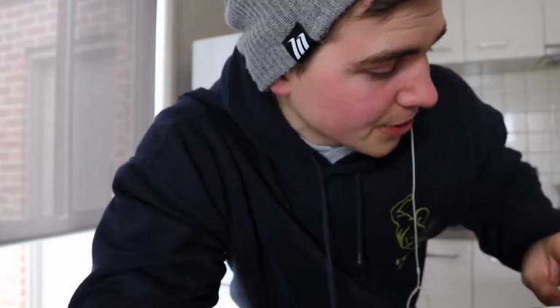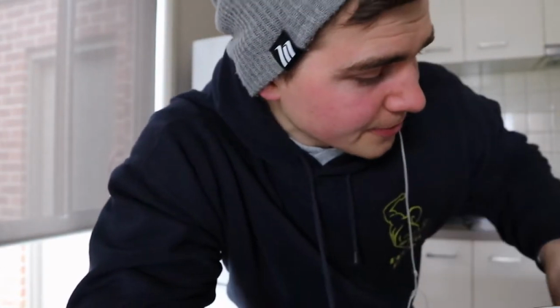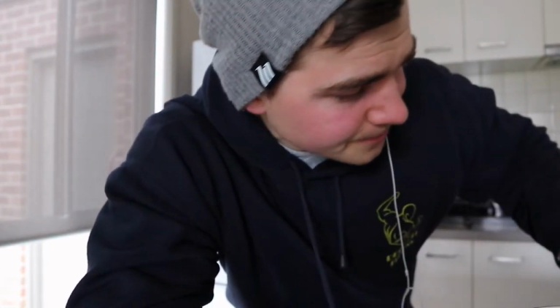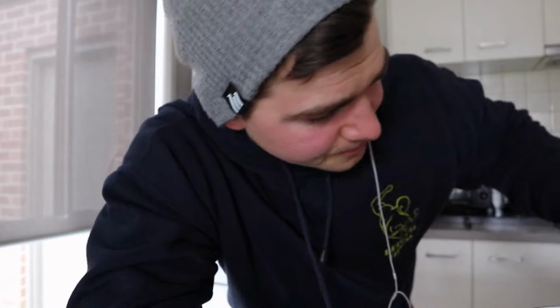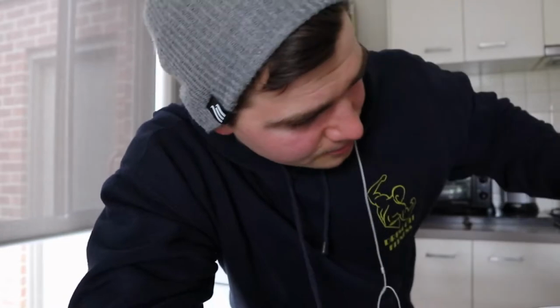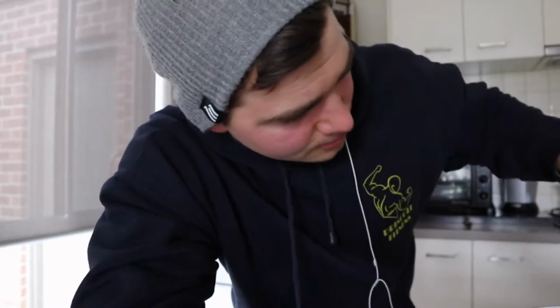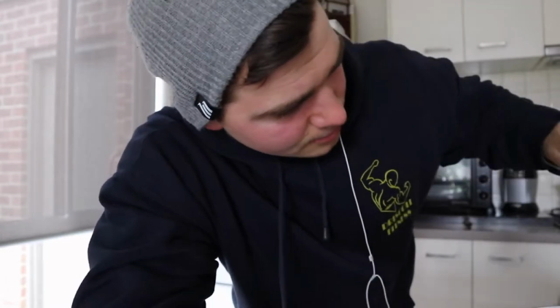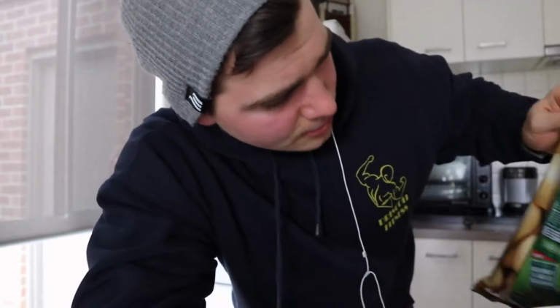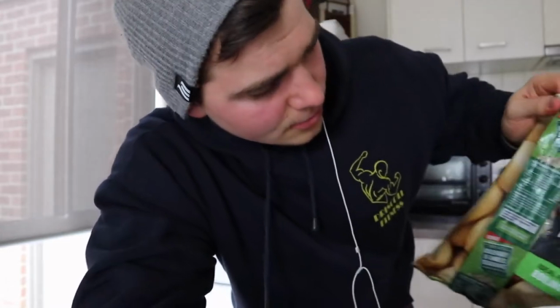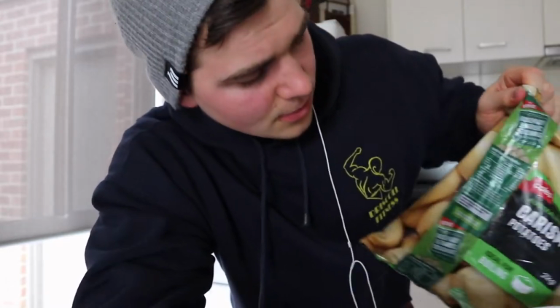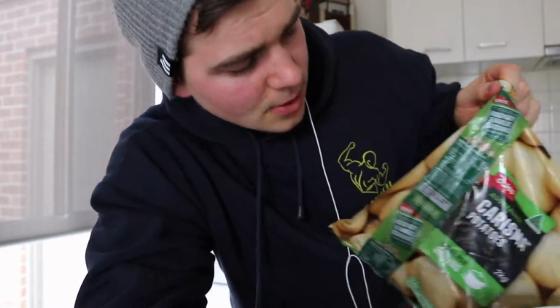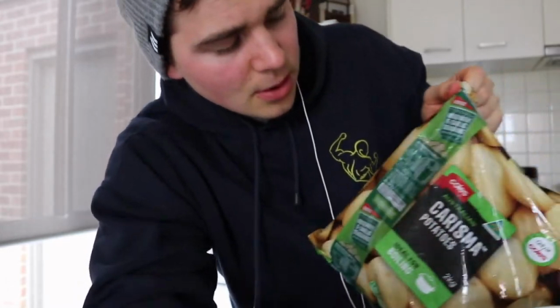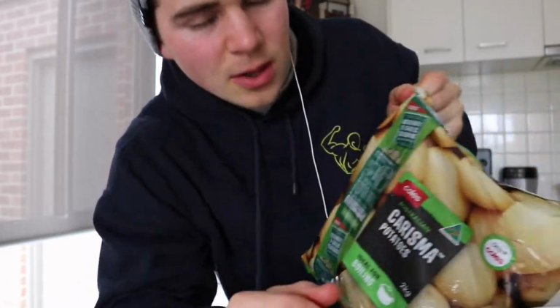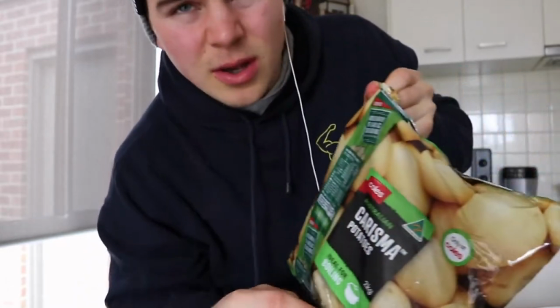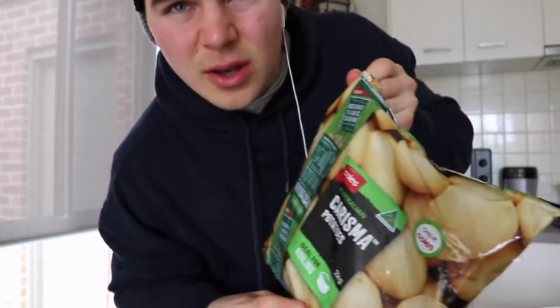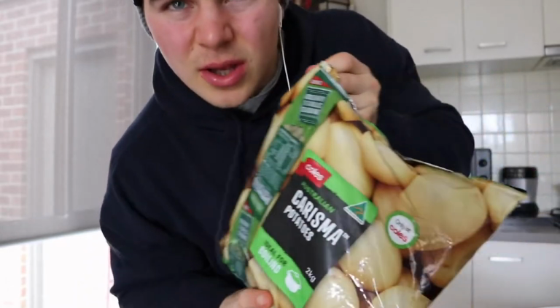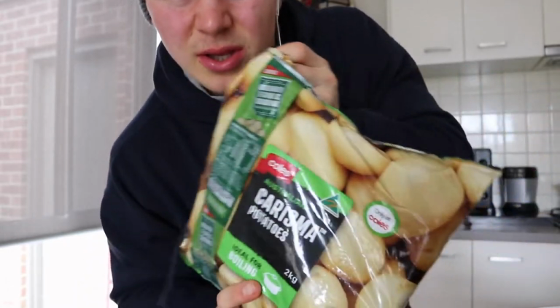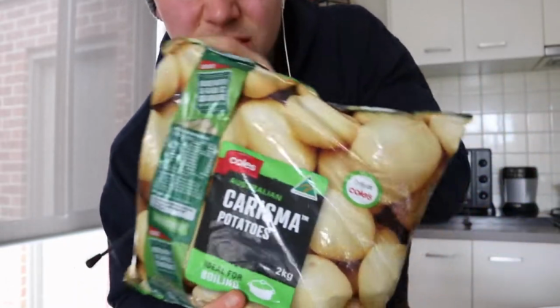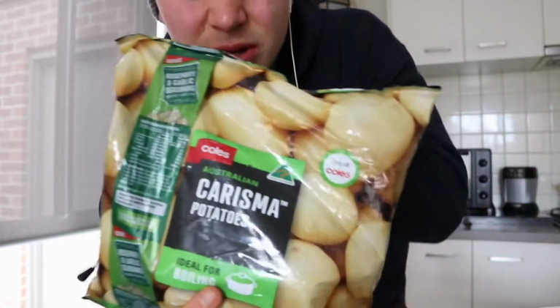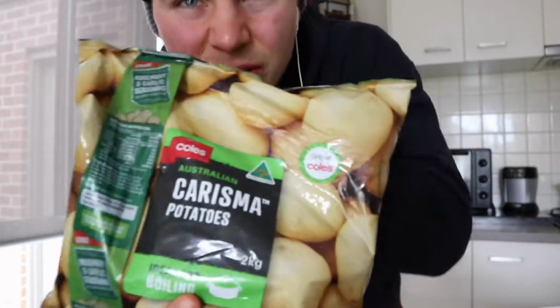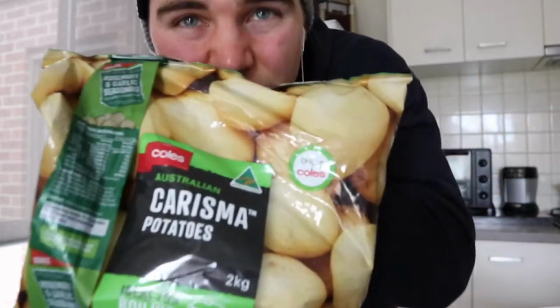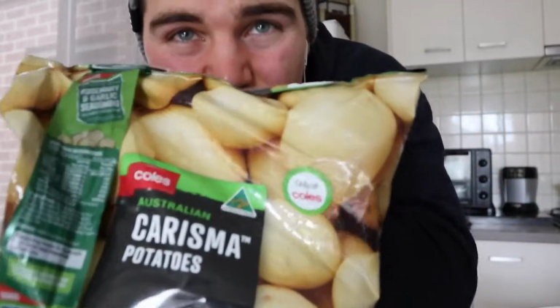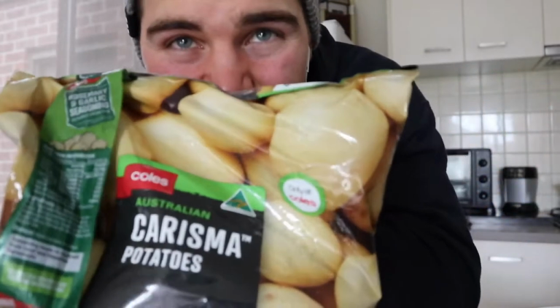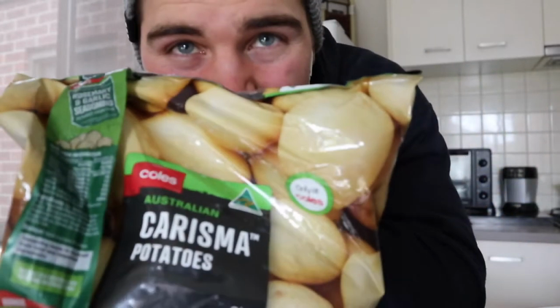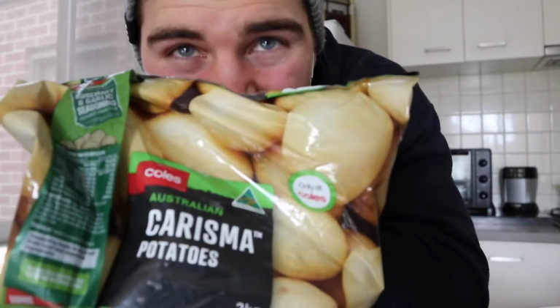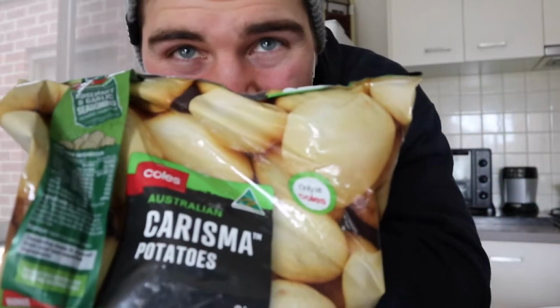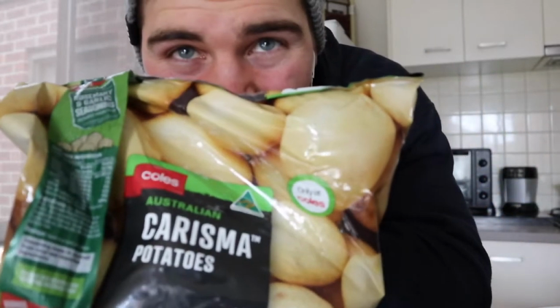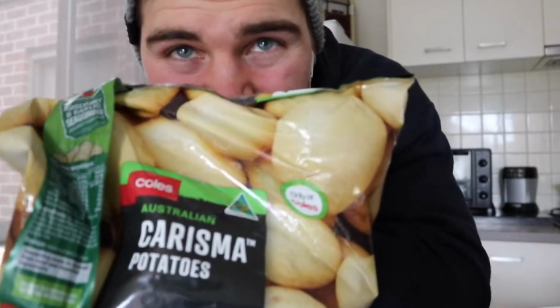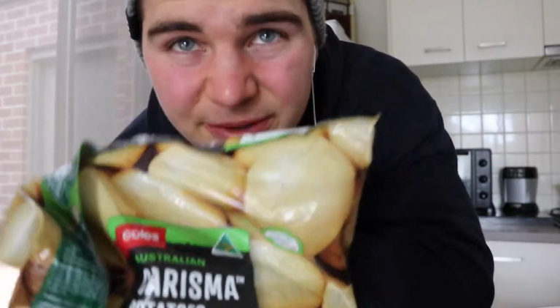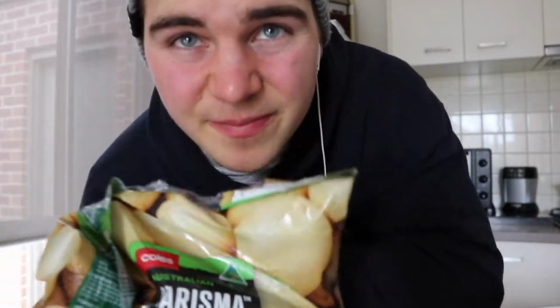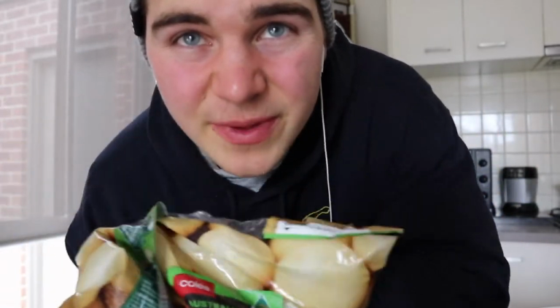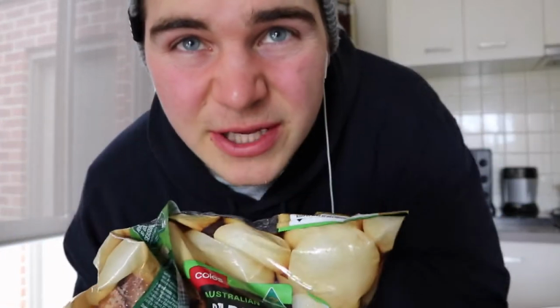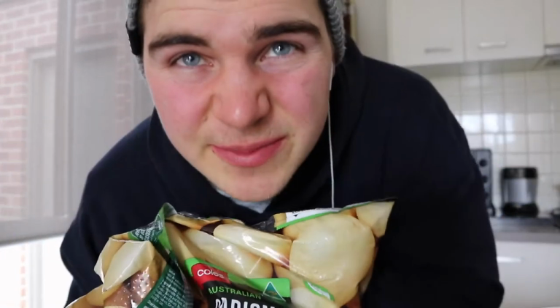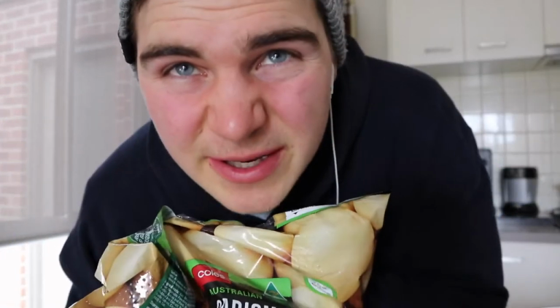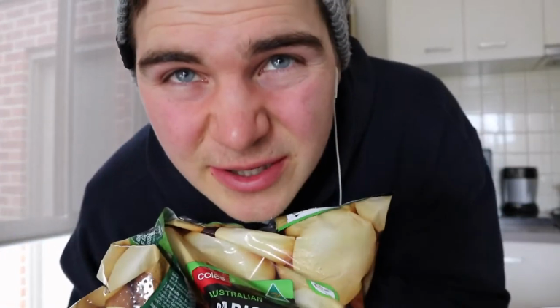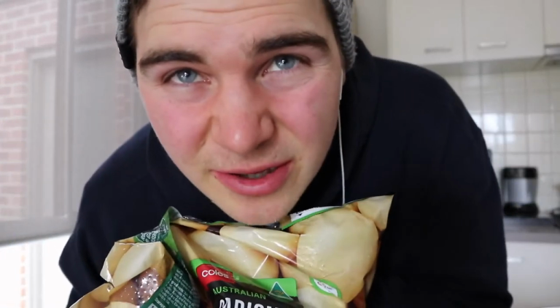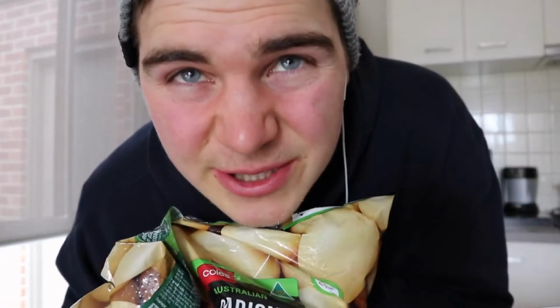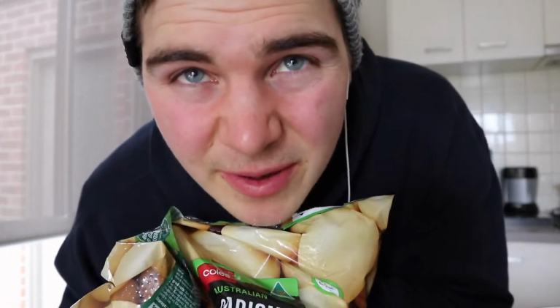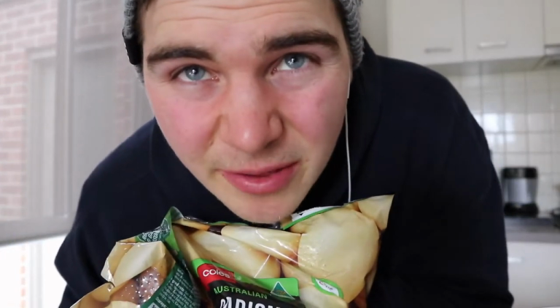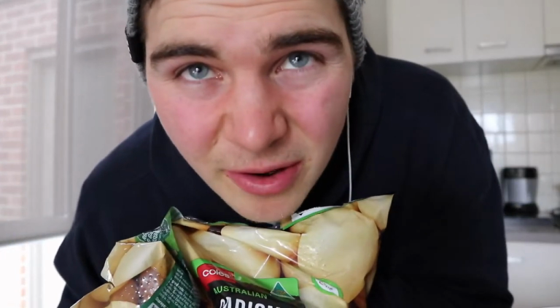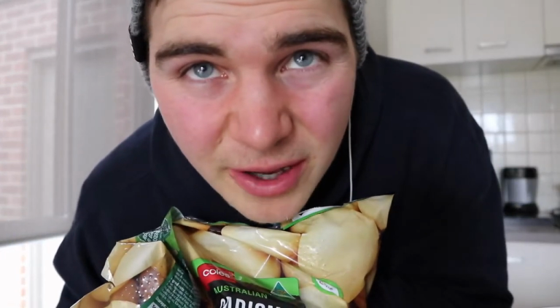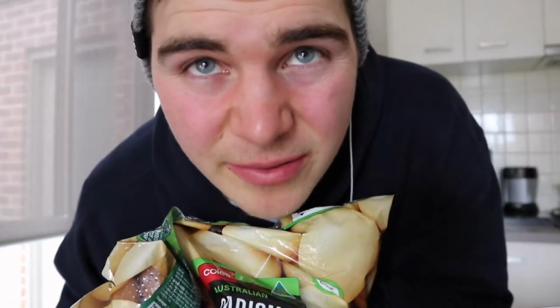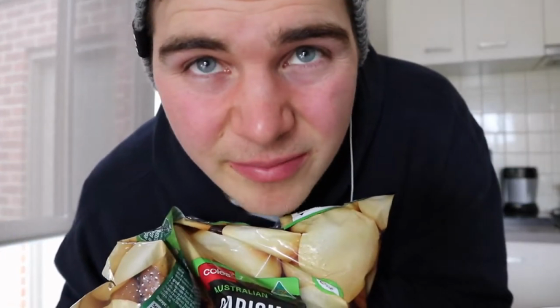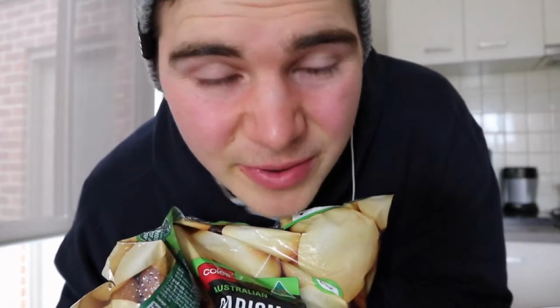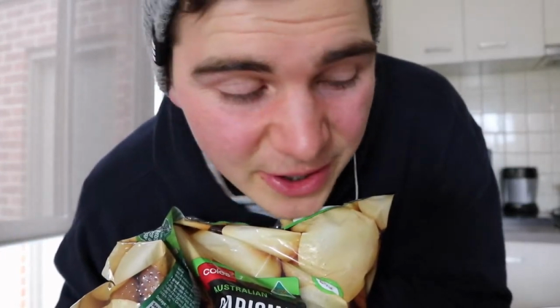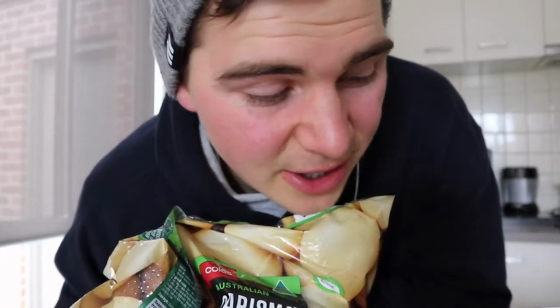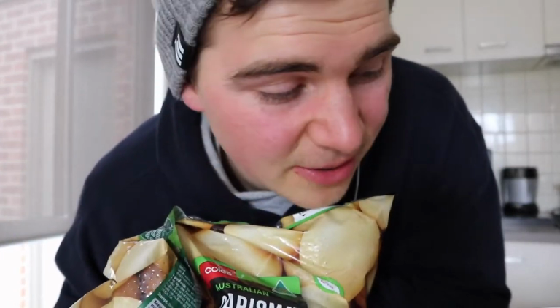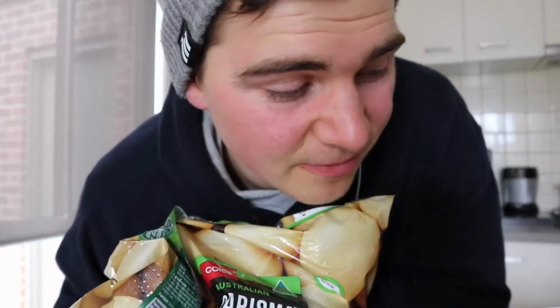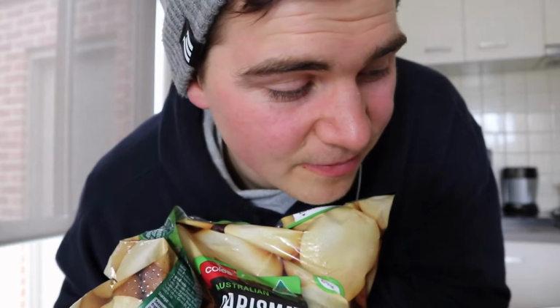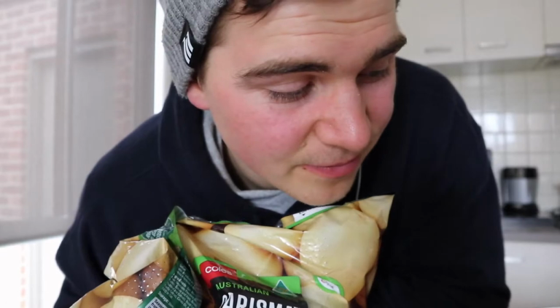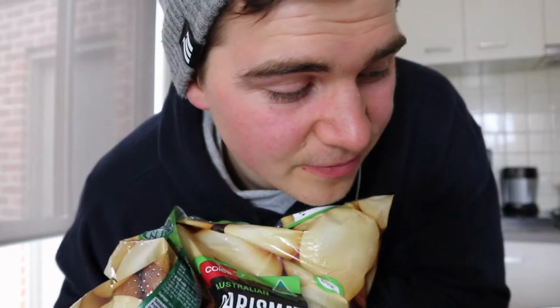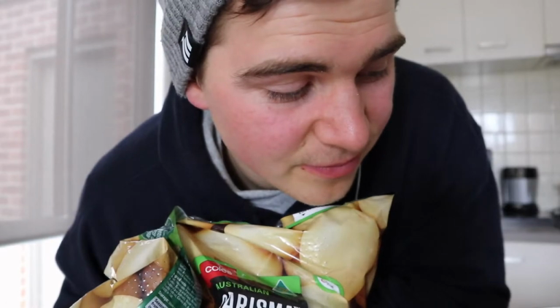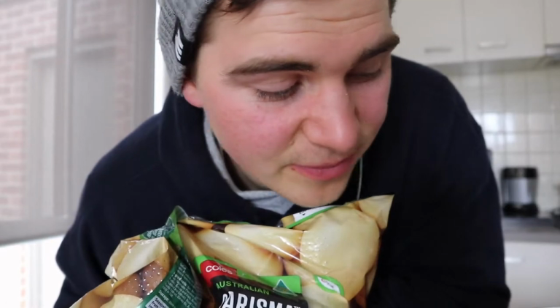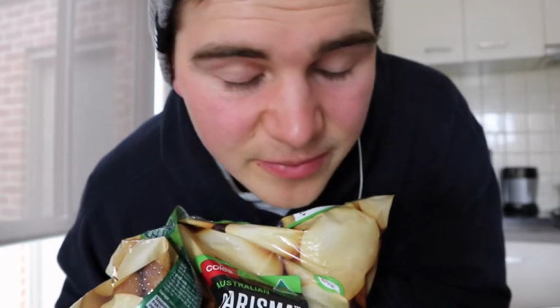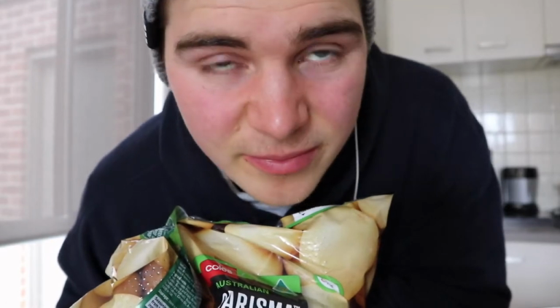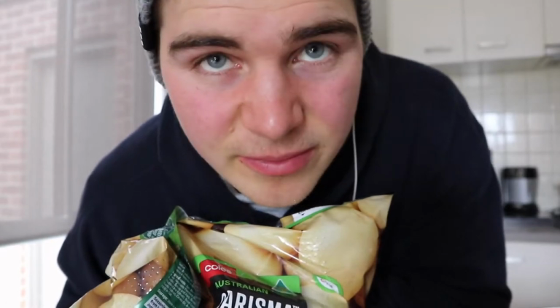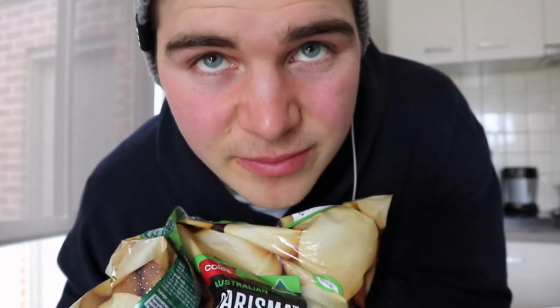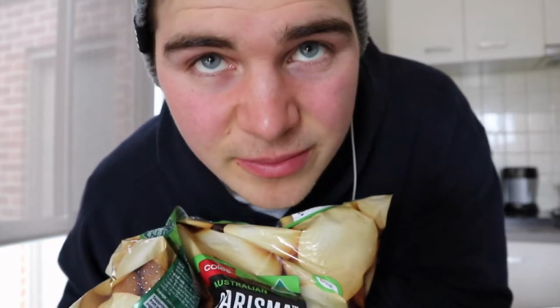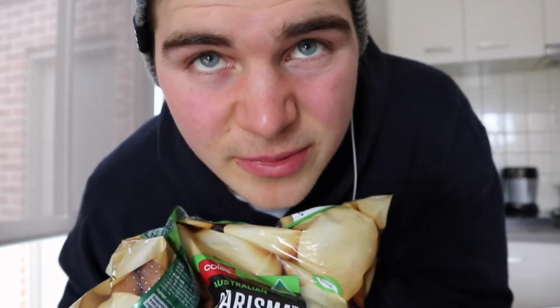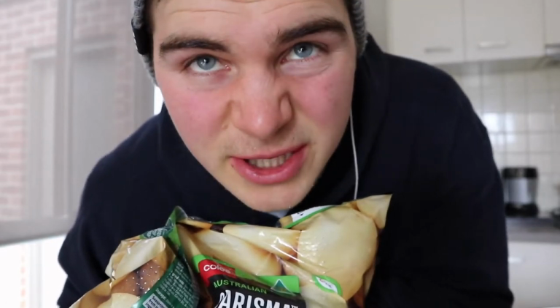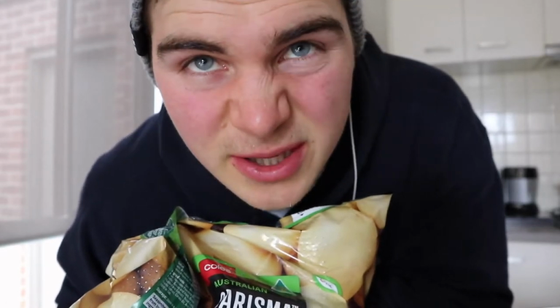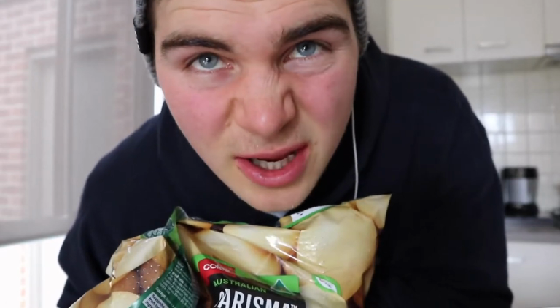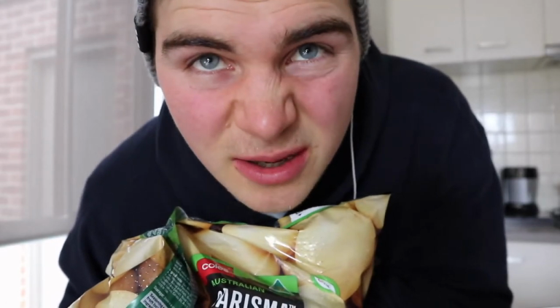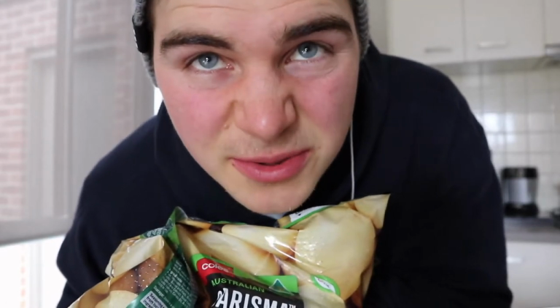Also, Charisma Potatoes. It's basically like Spud Light, but less carbs.